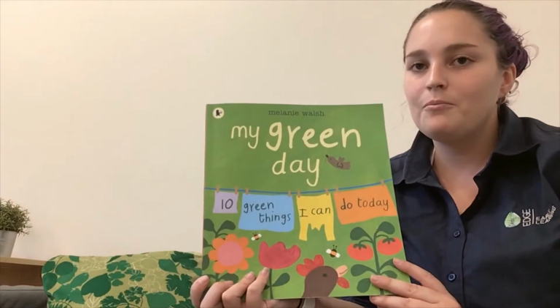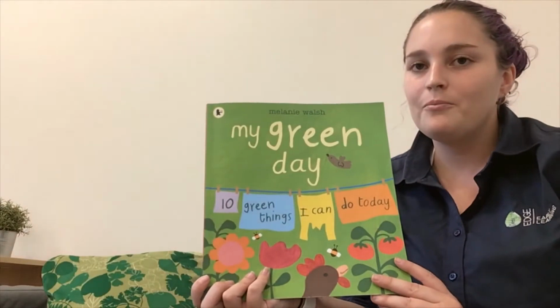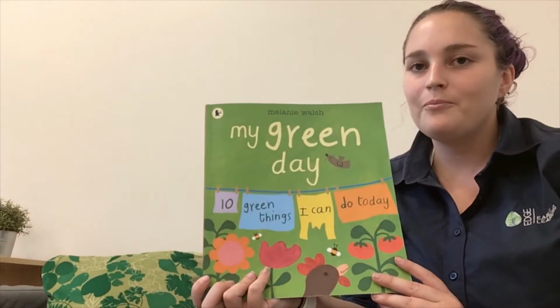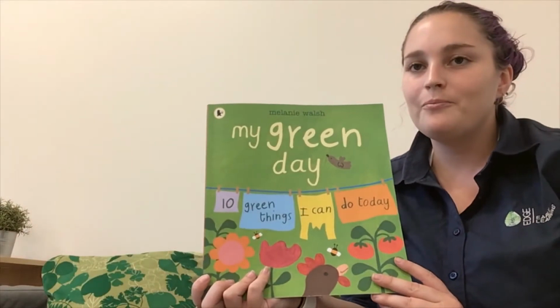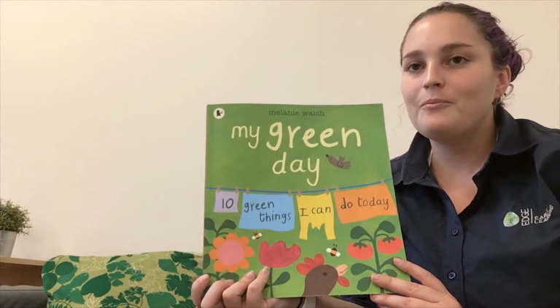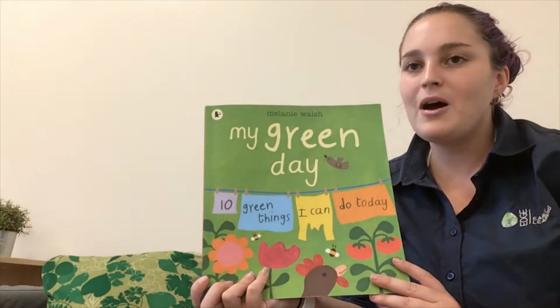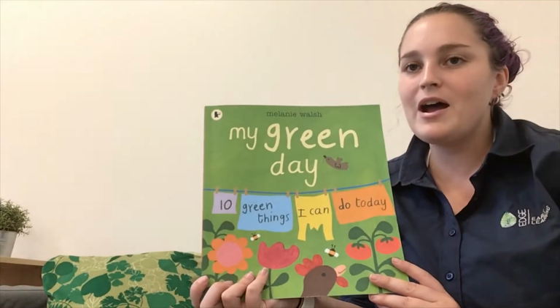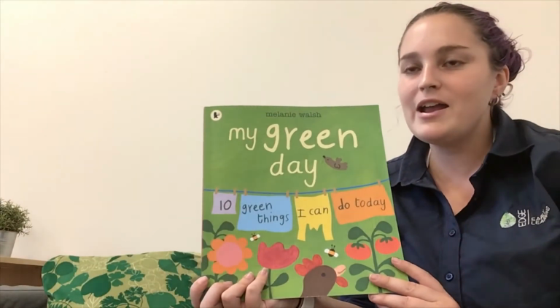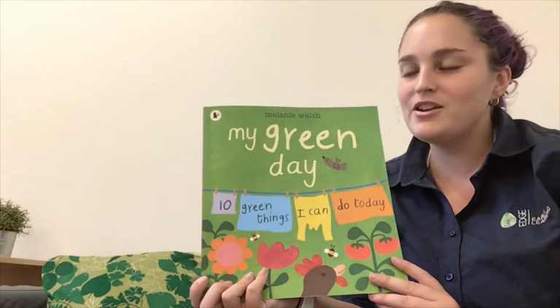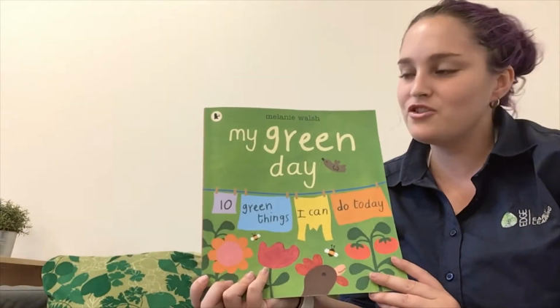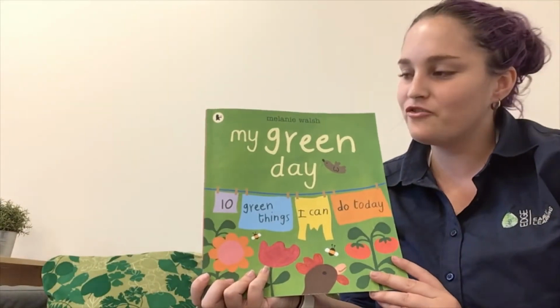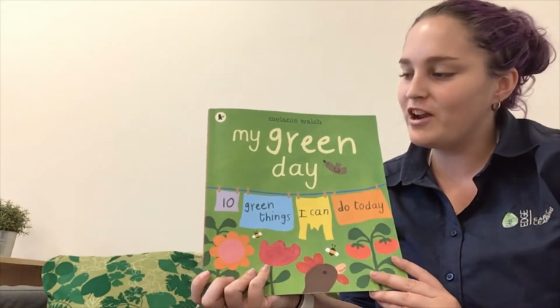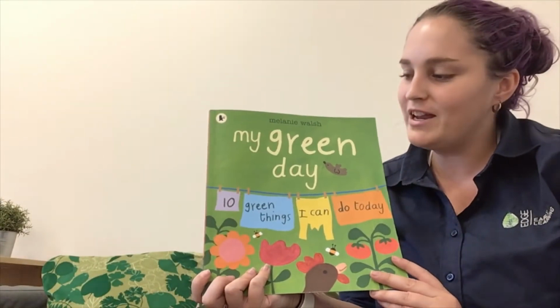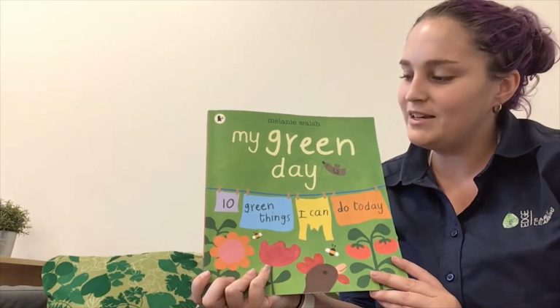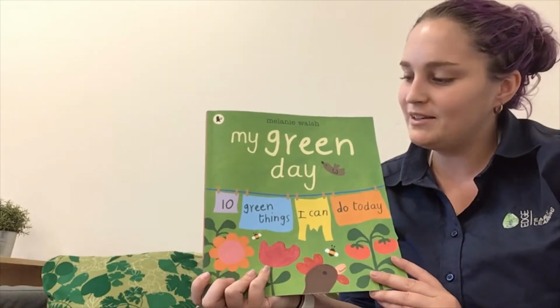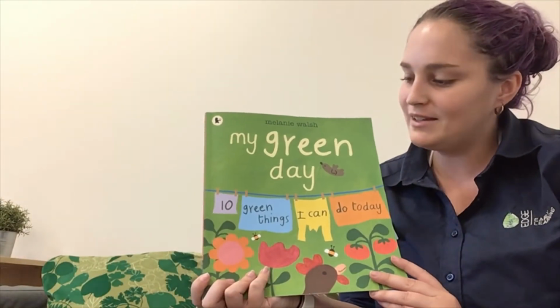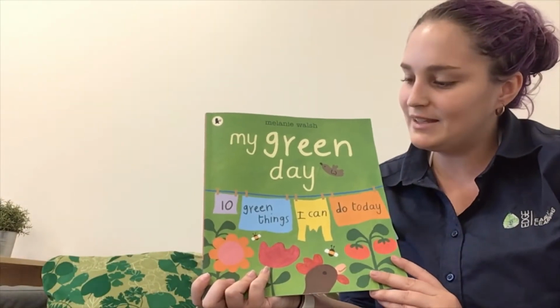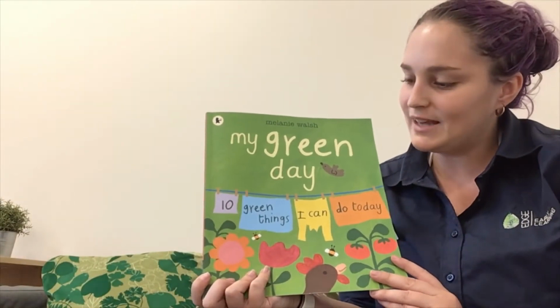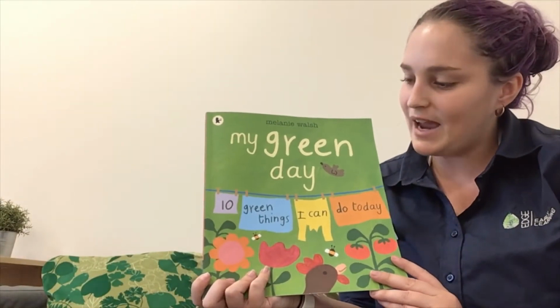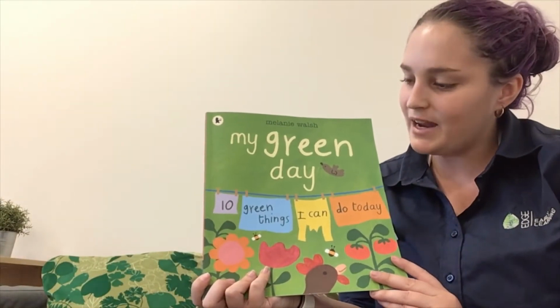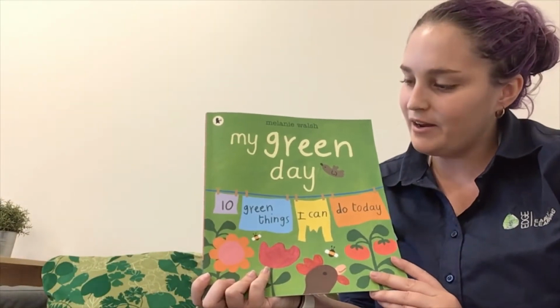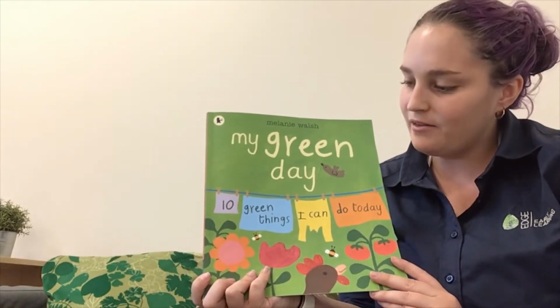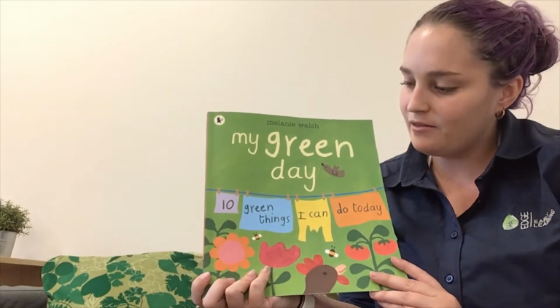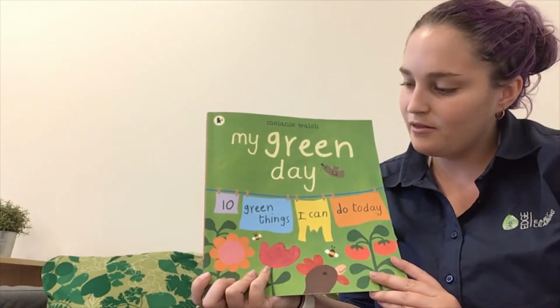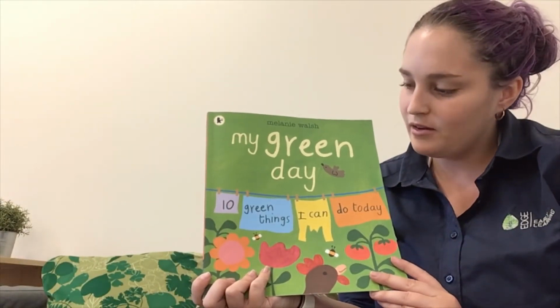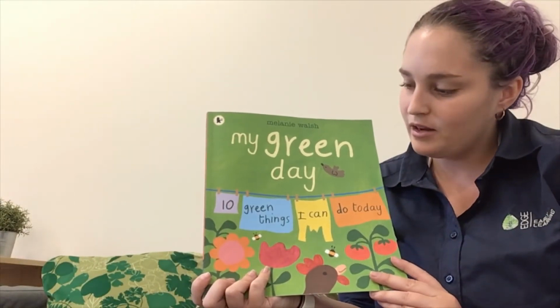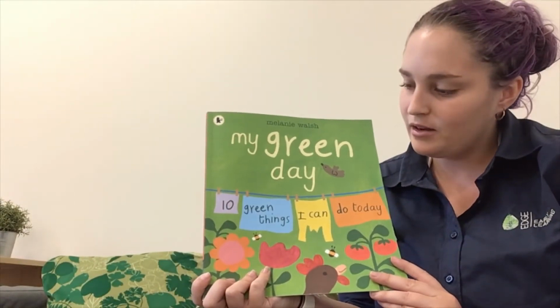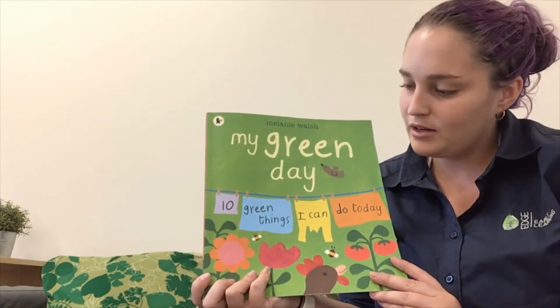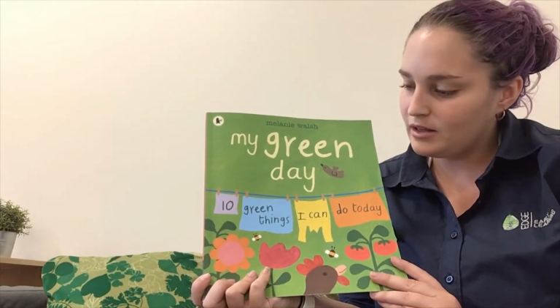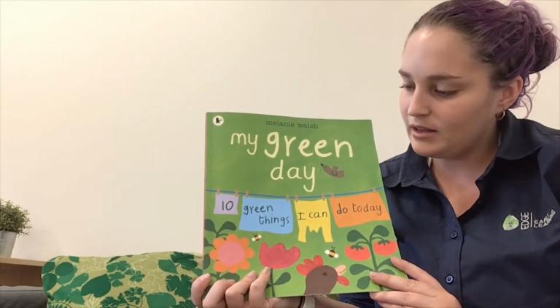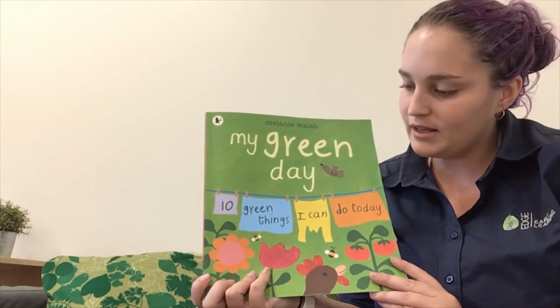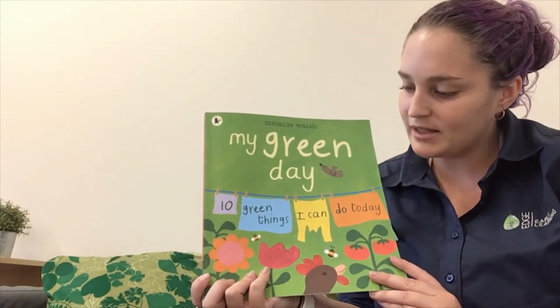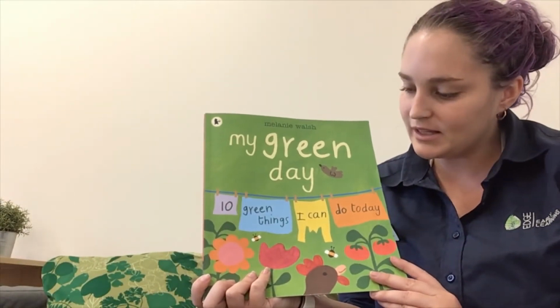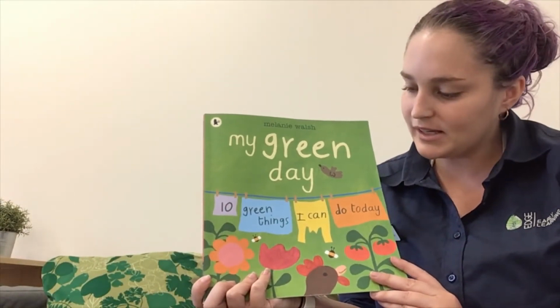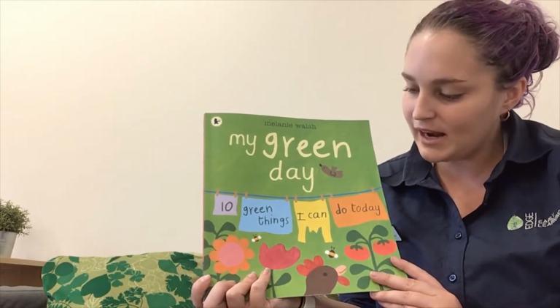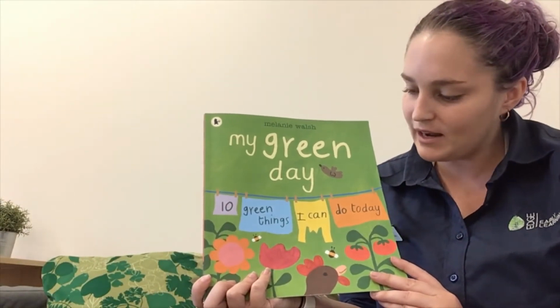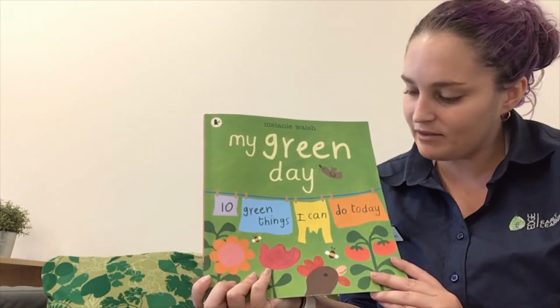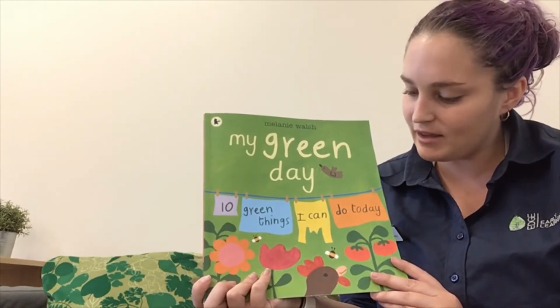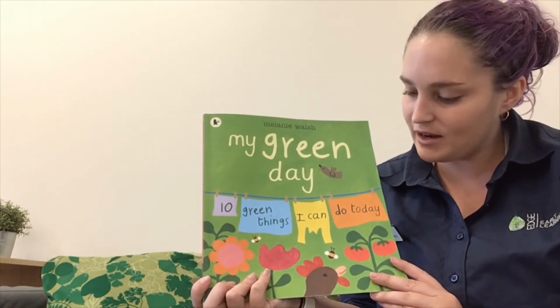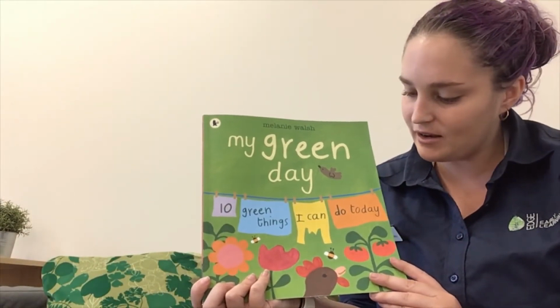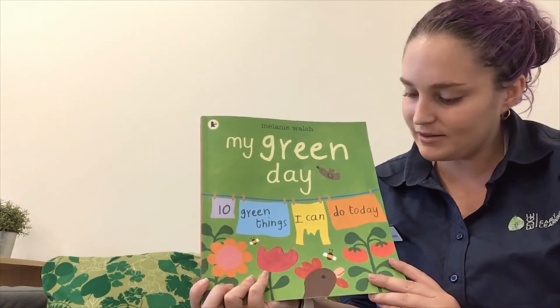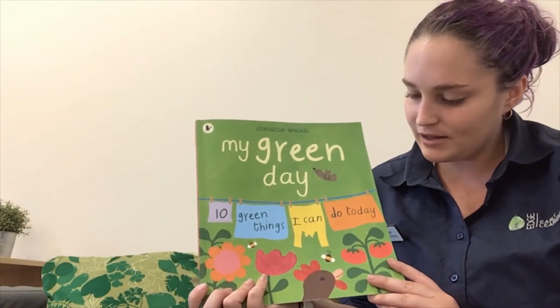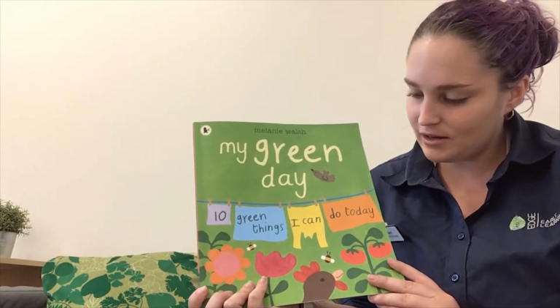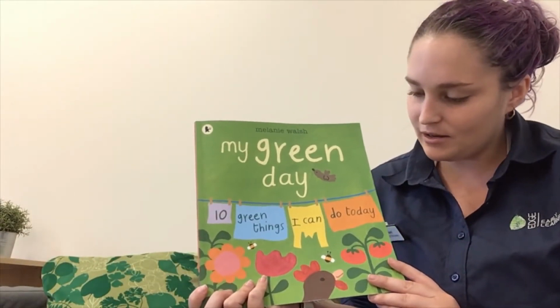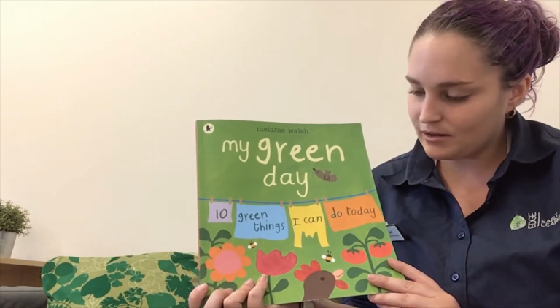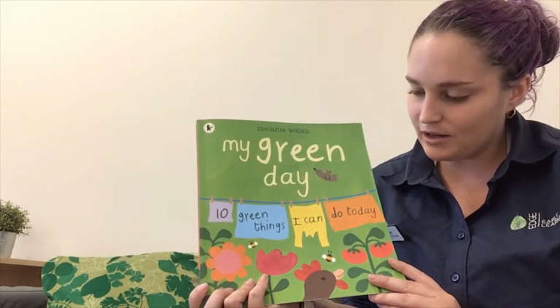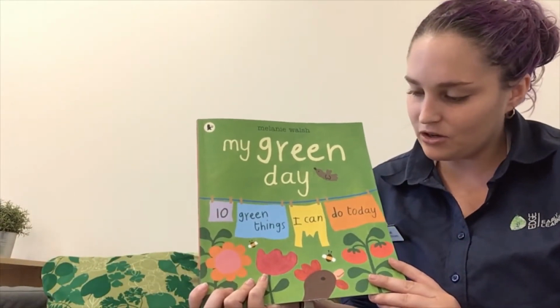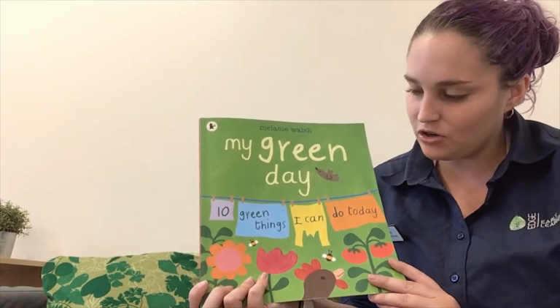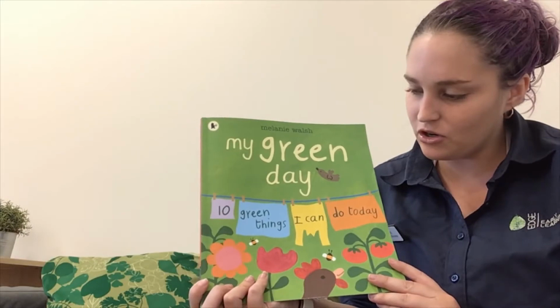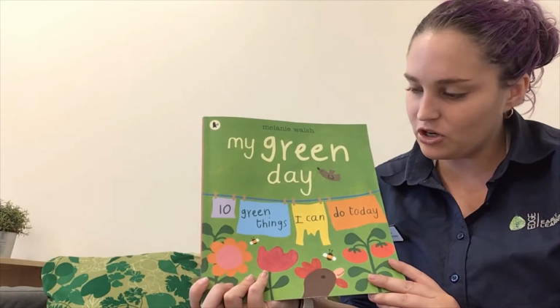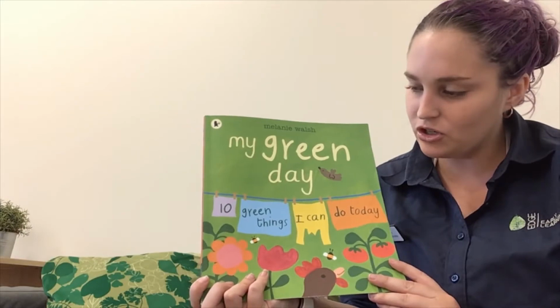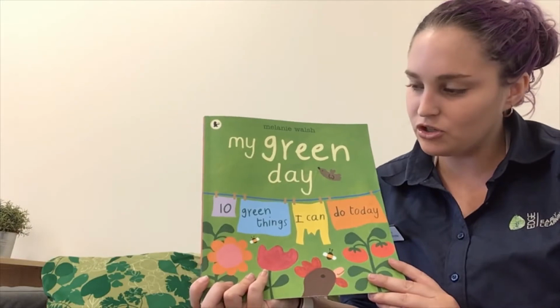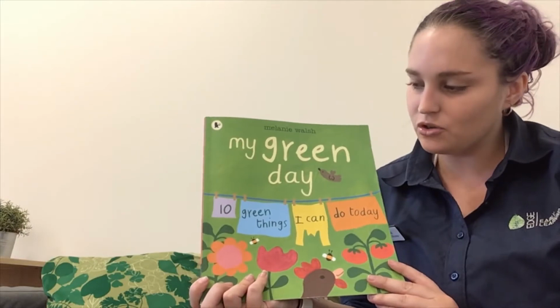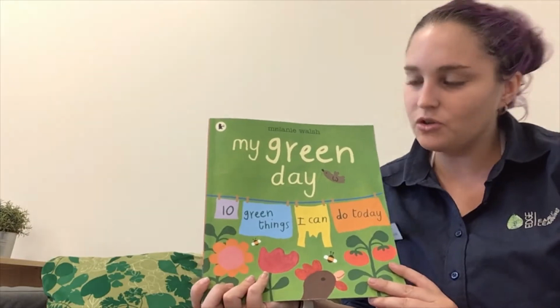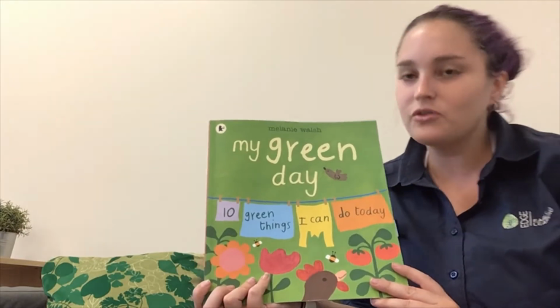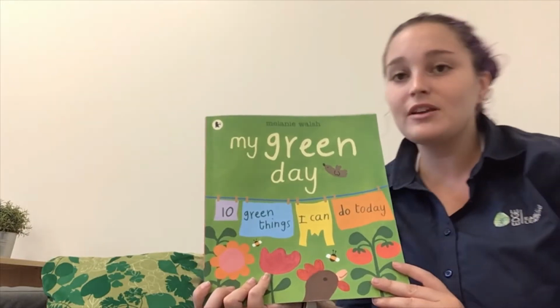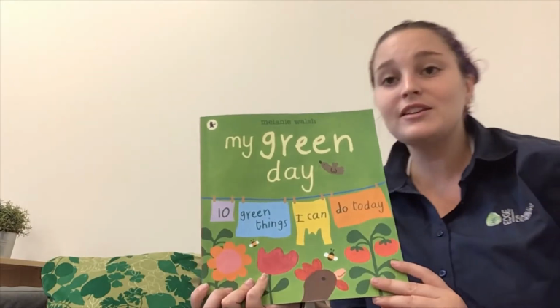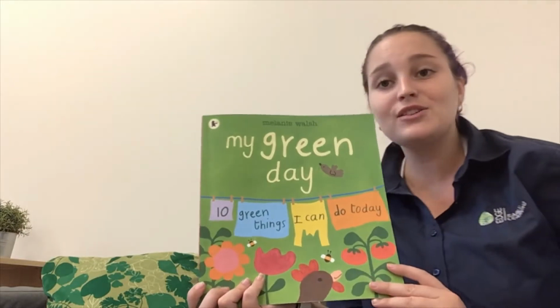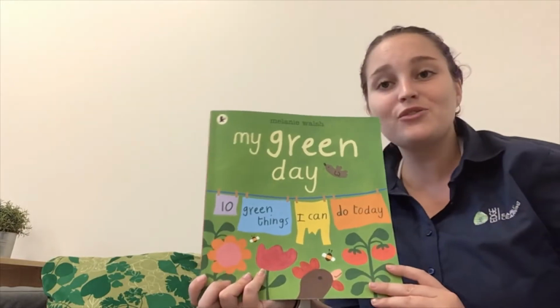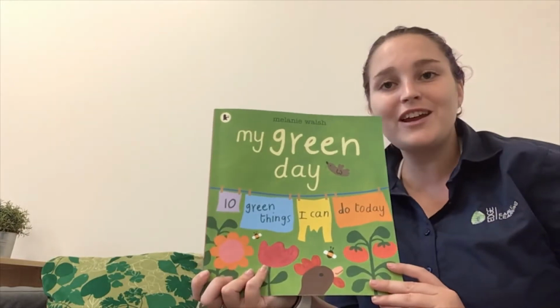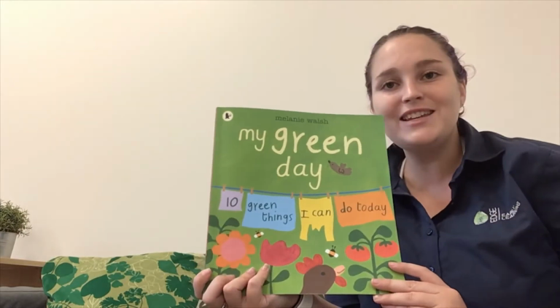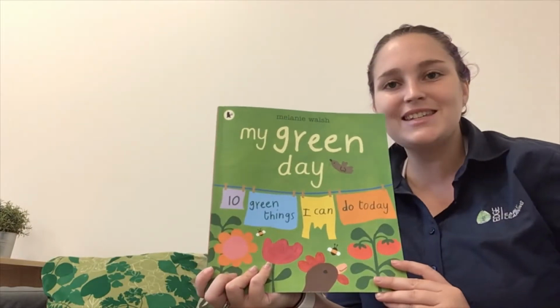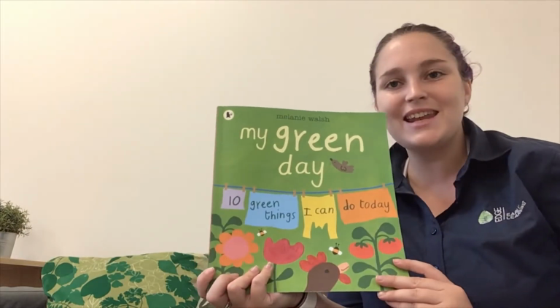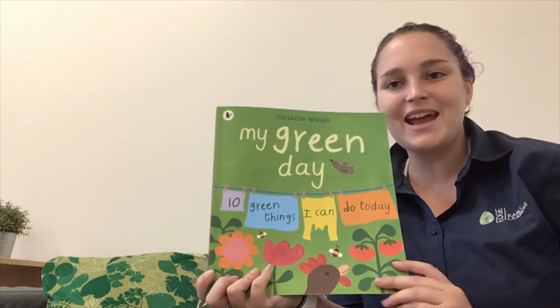My green day. These are 10 things that you can do that is green today.